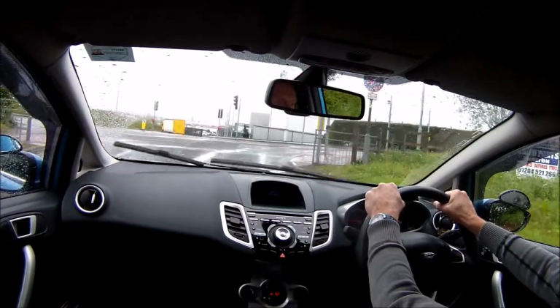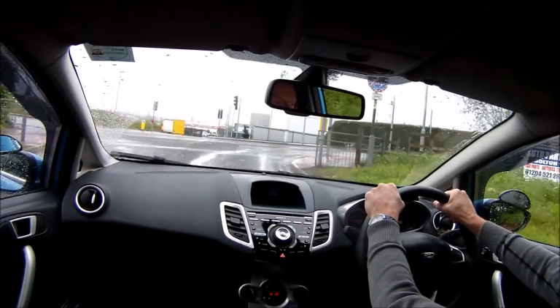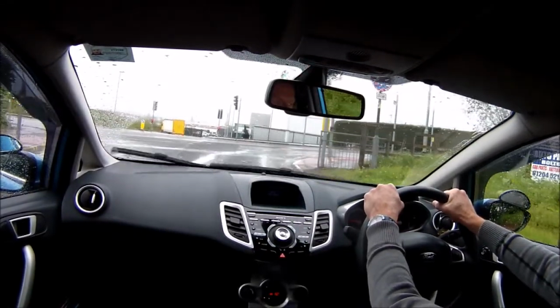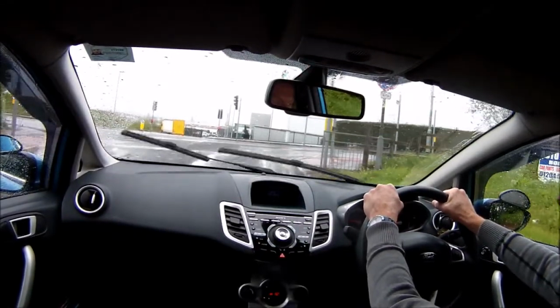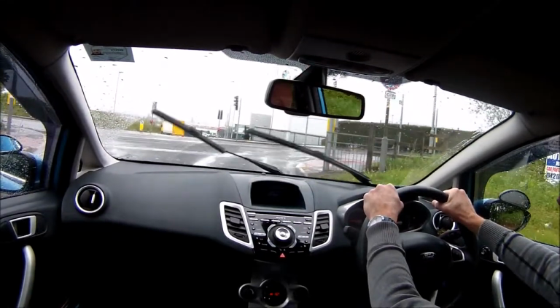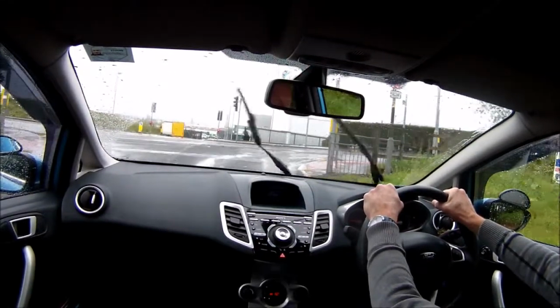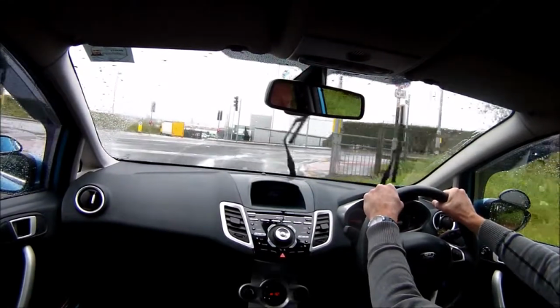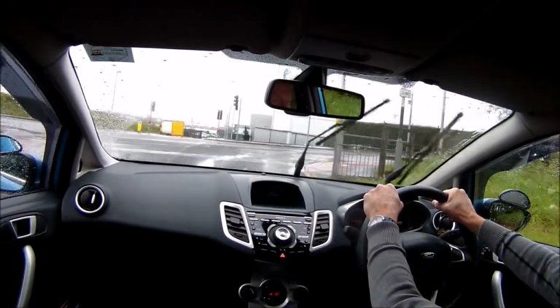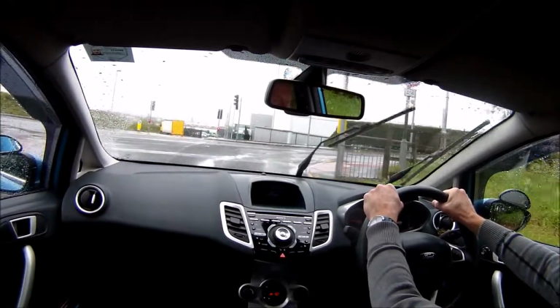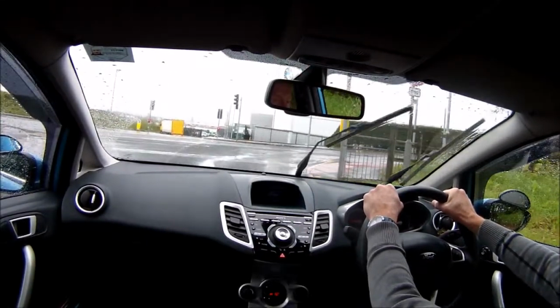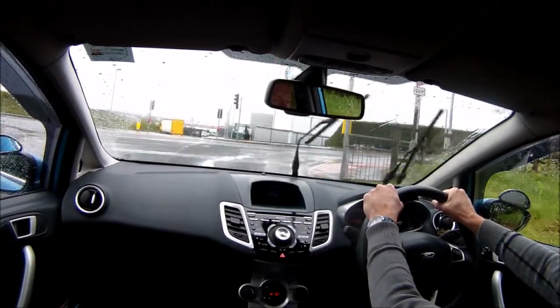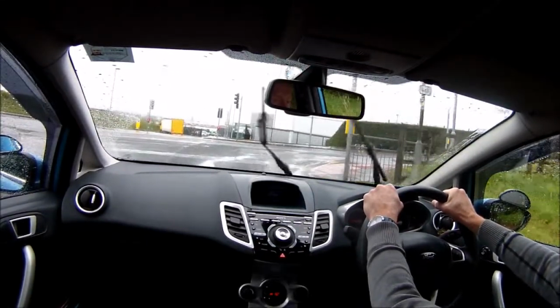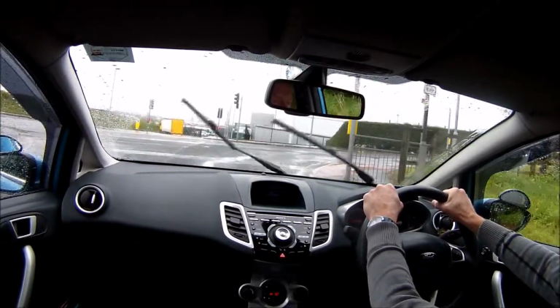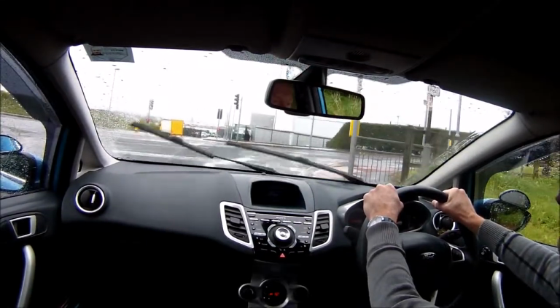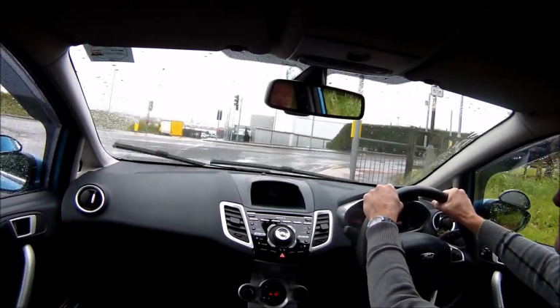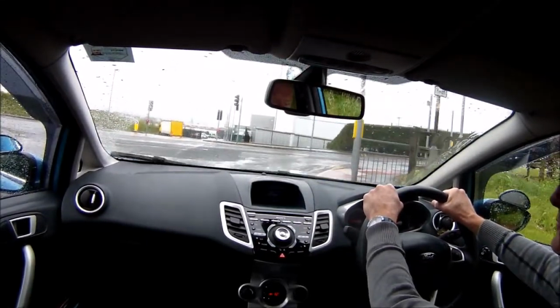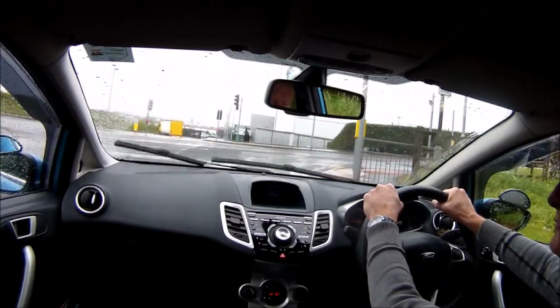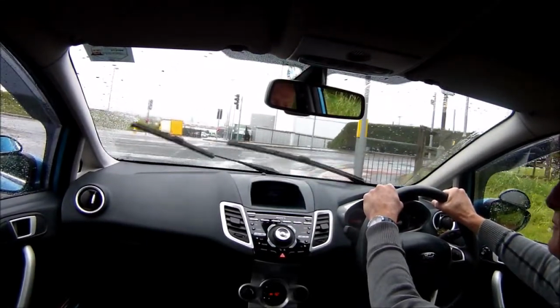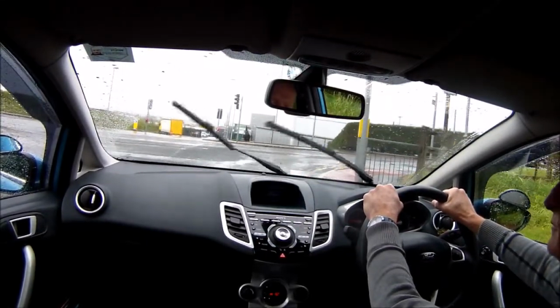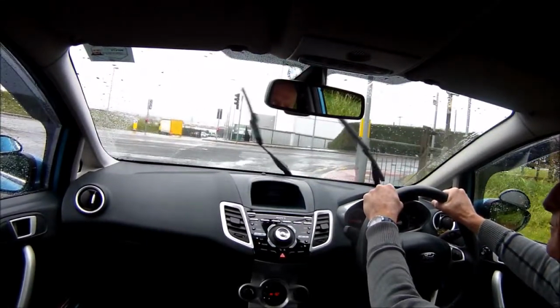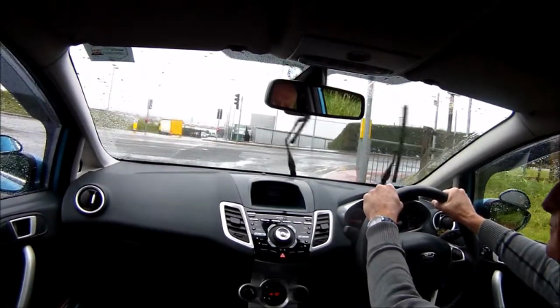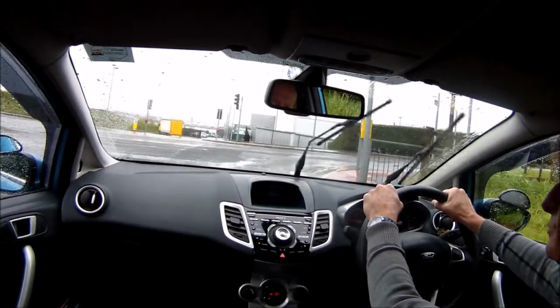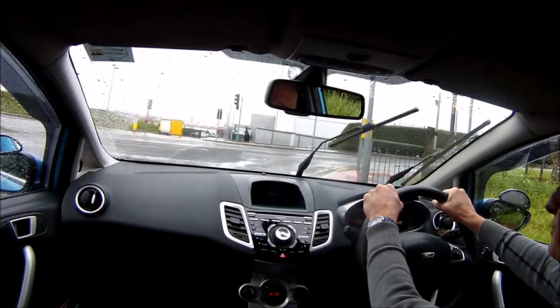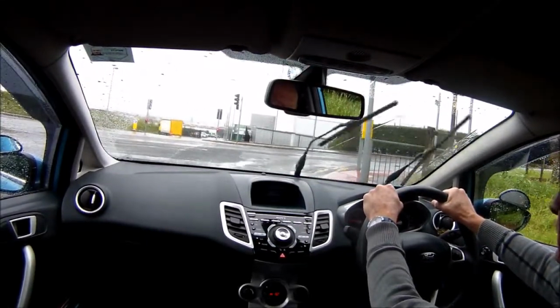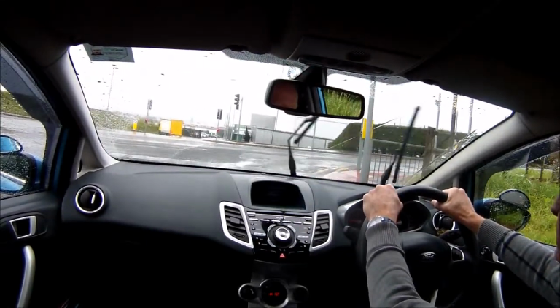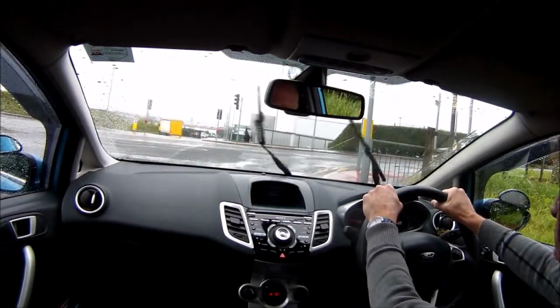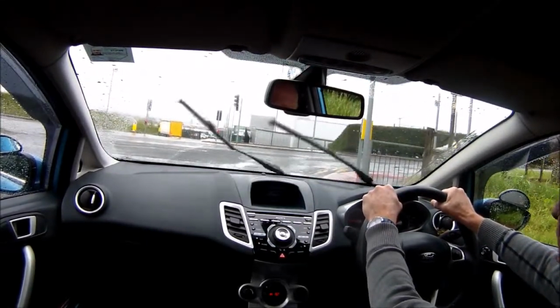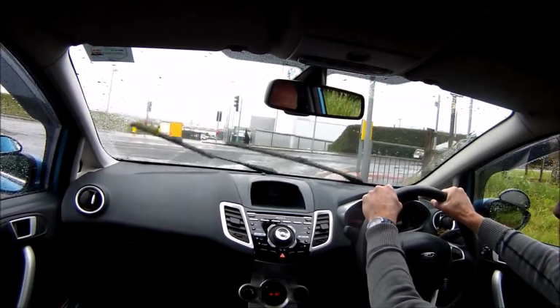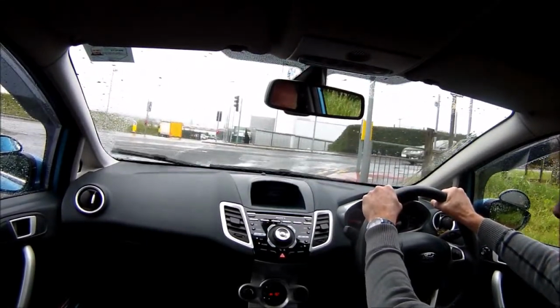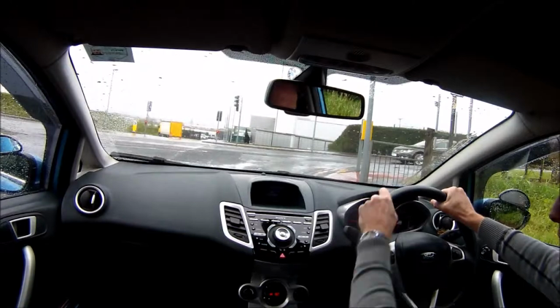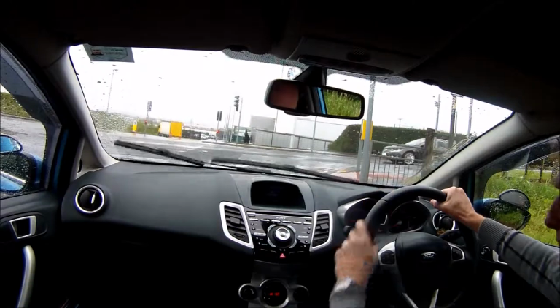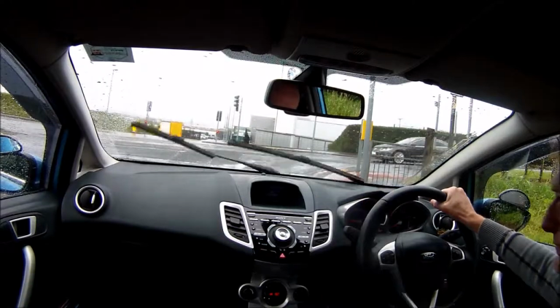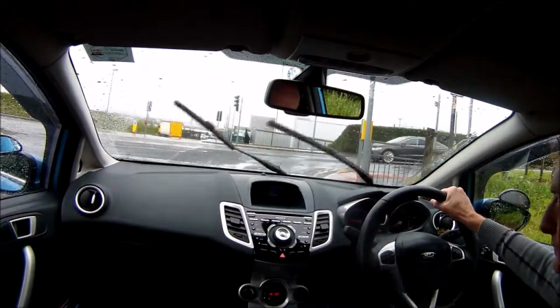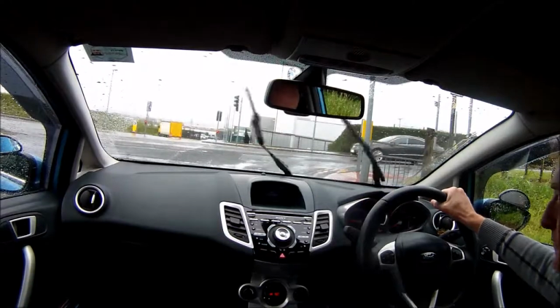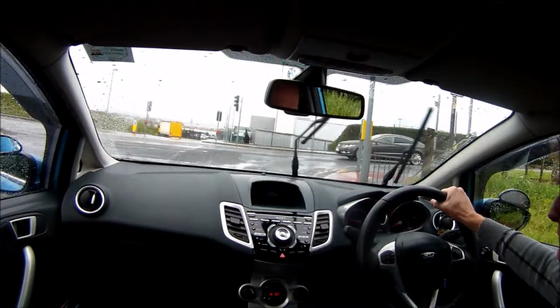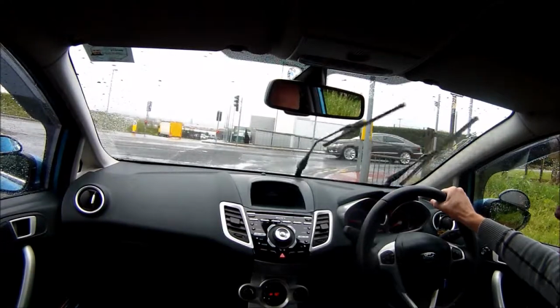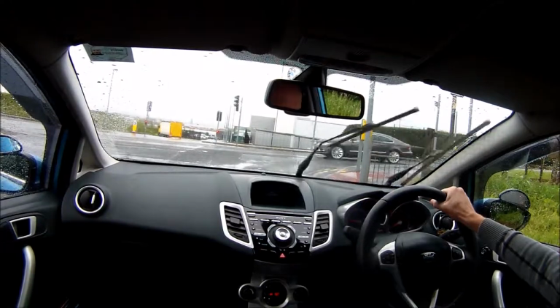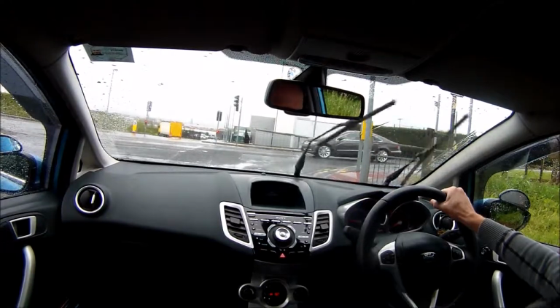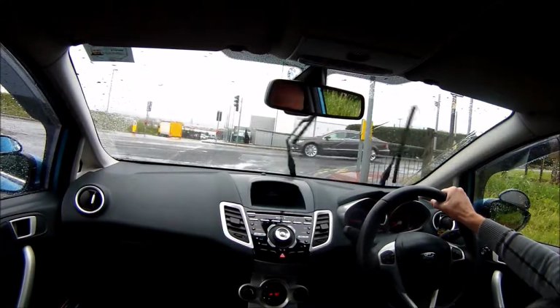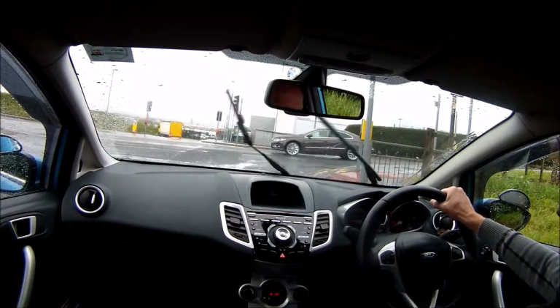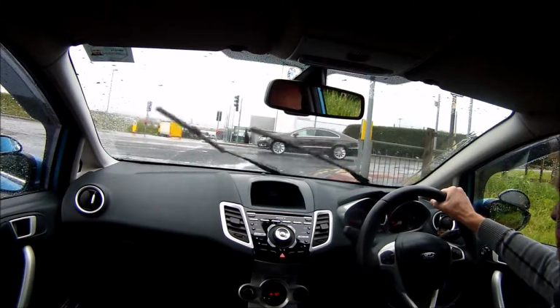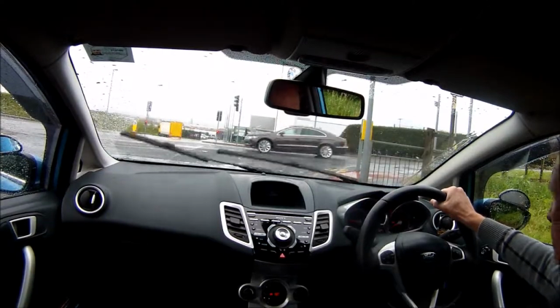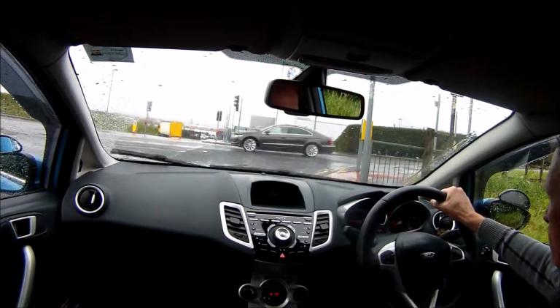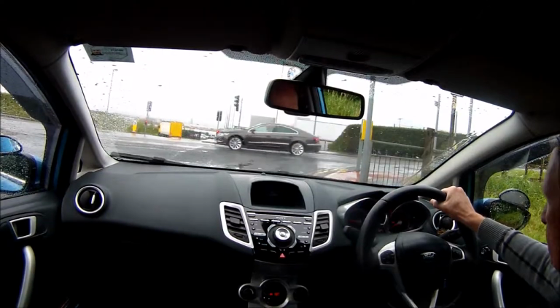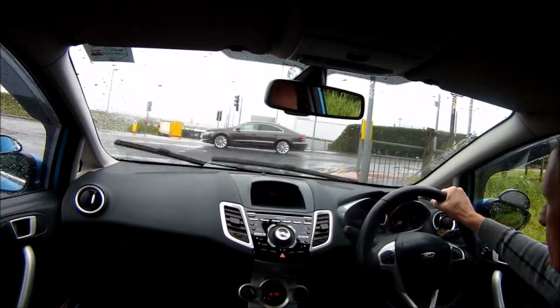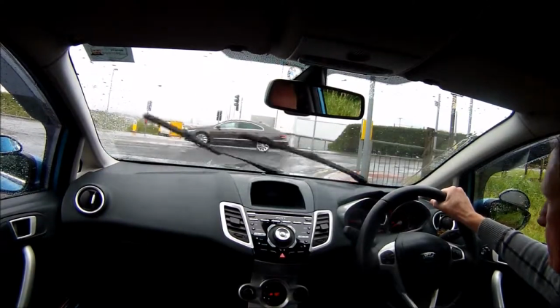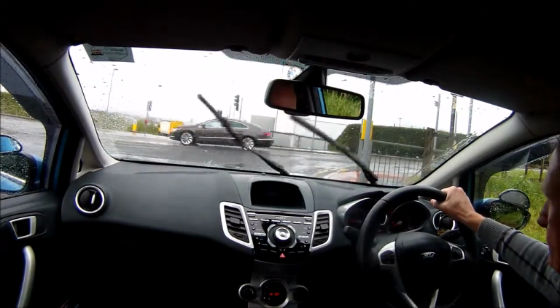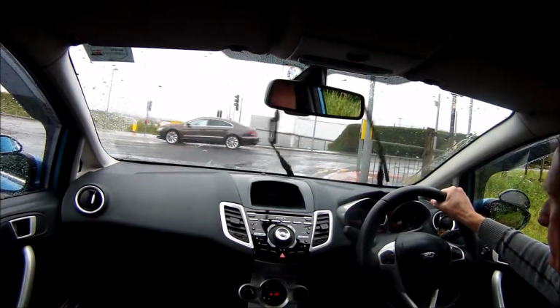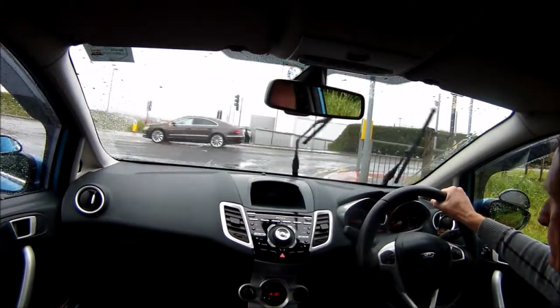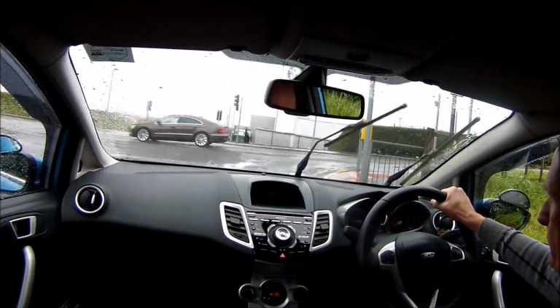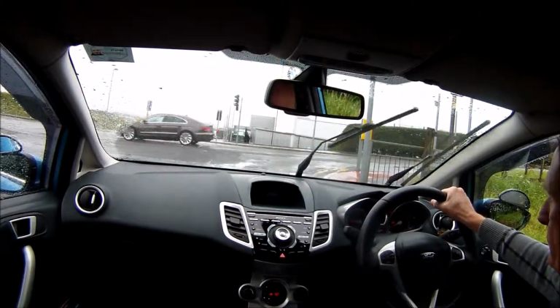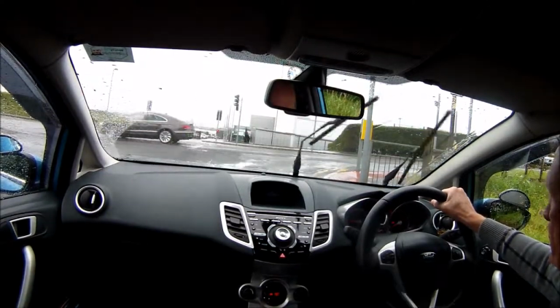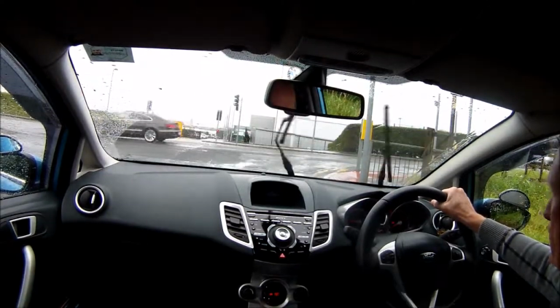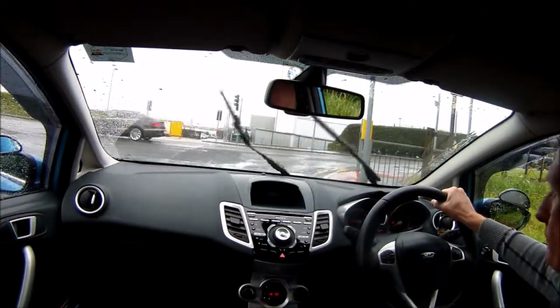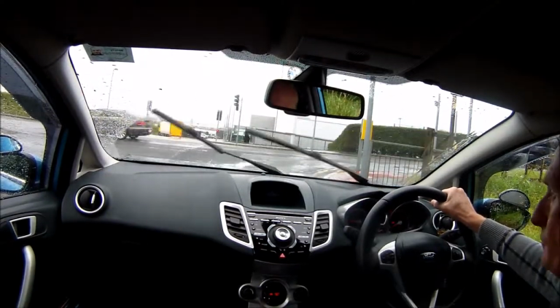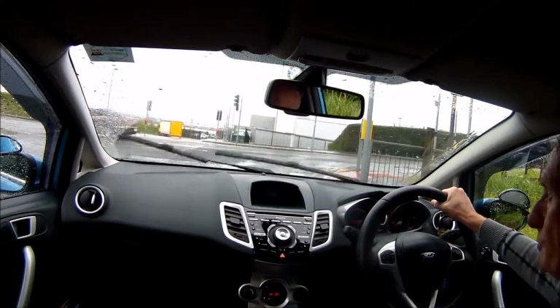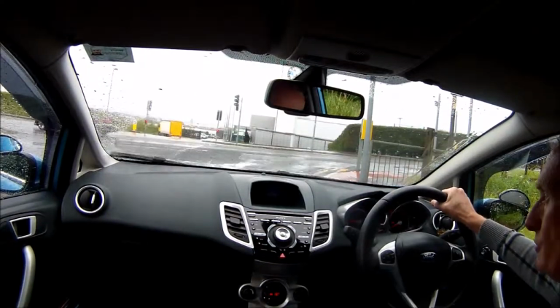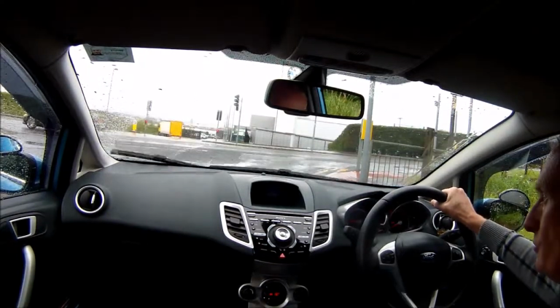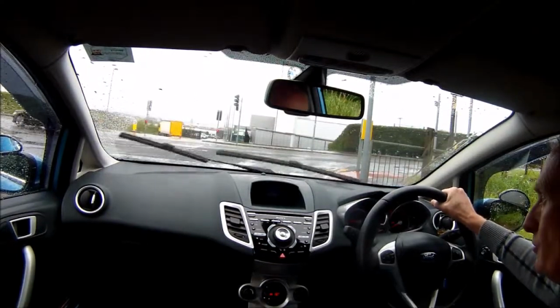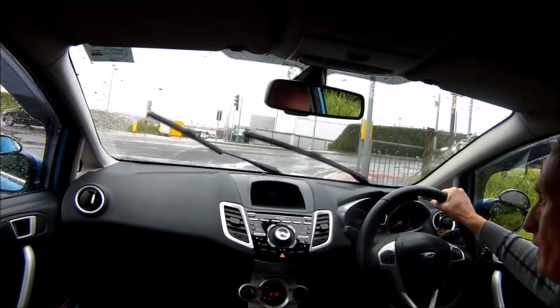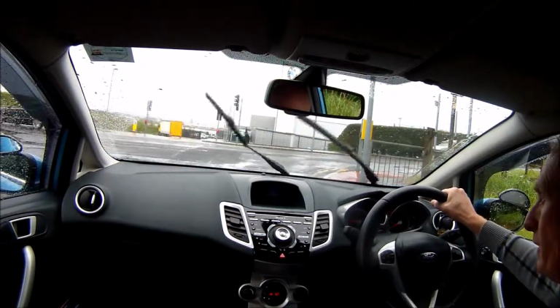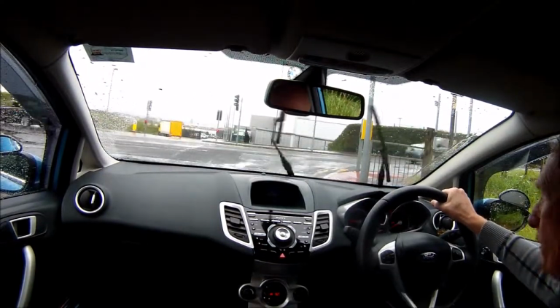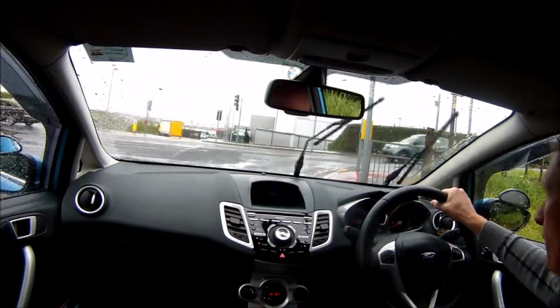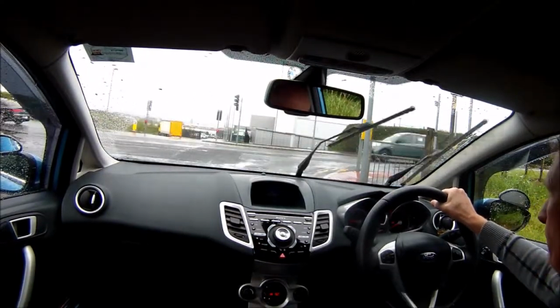Come to a nice gentle stop with two hands on the wheel, then secure my car.